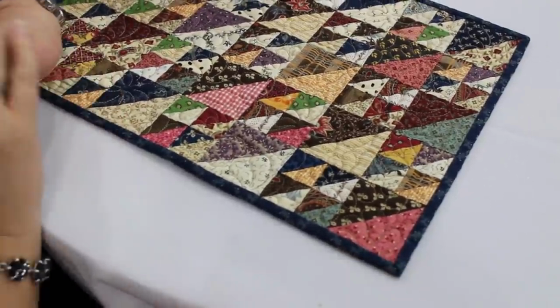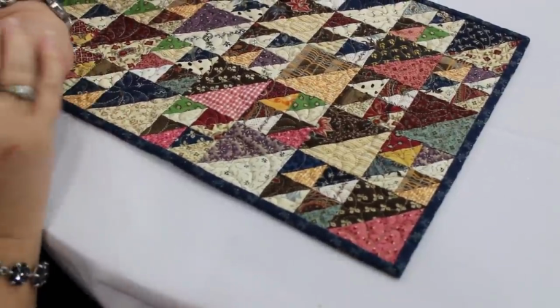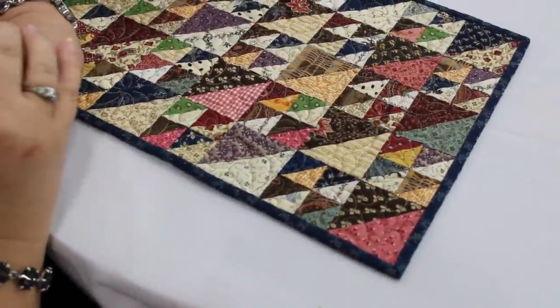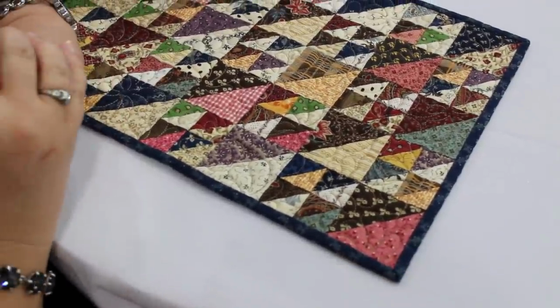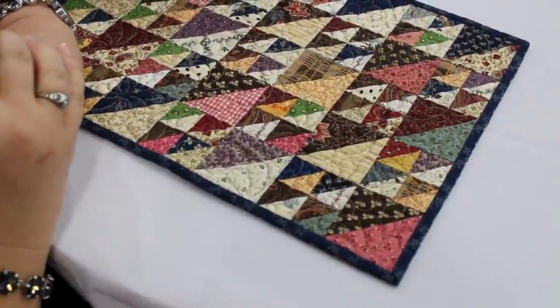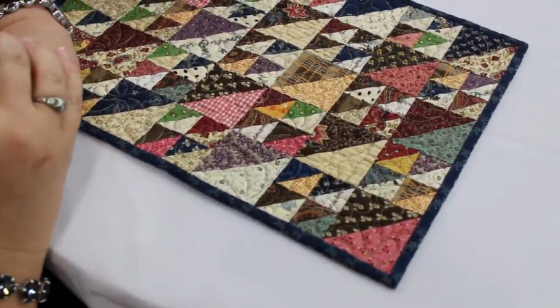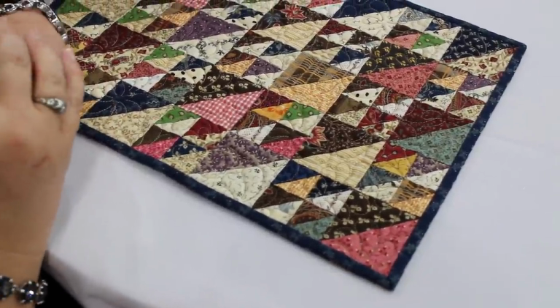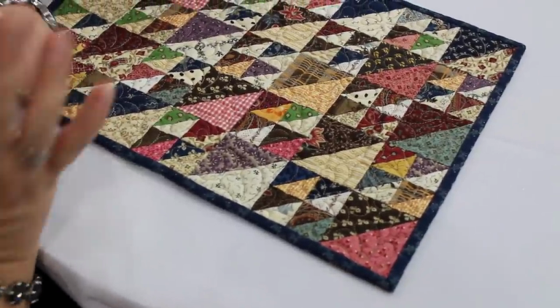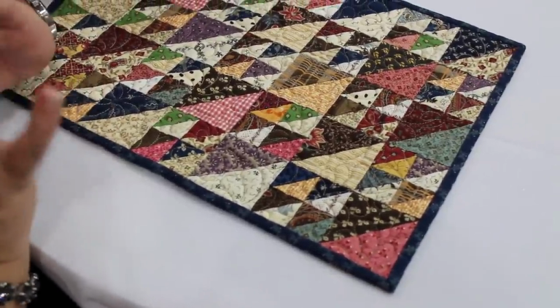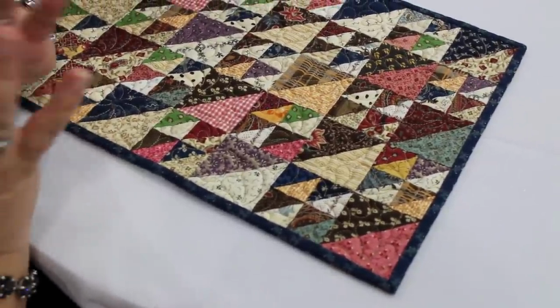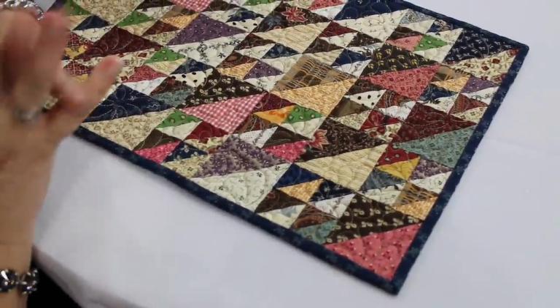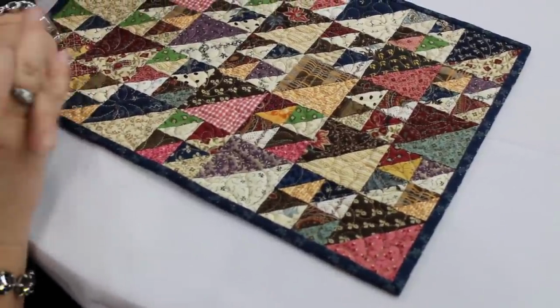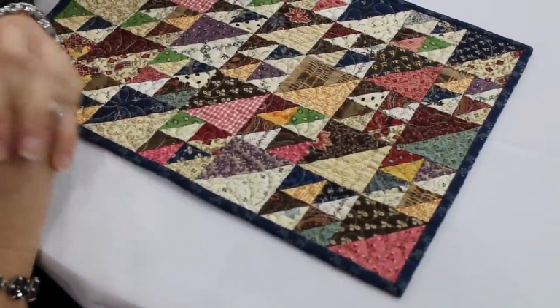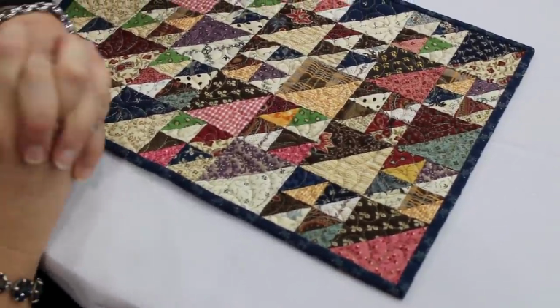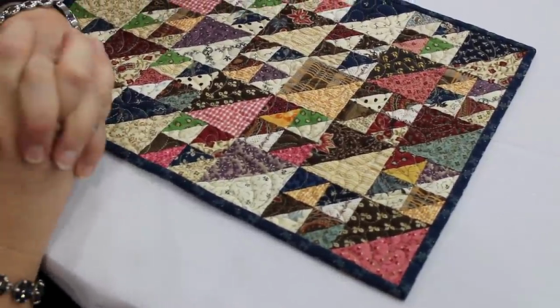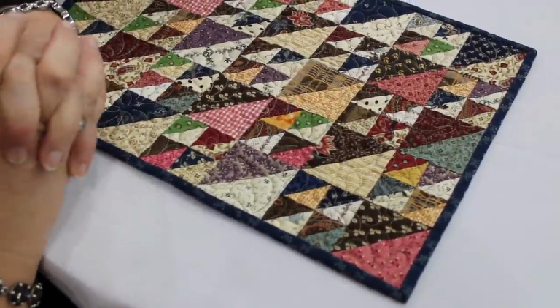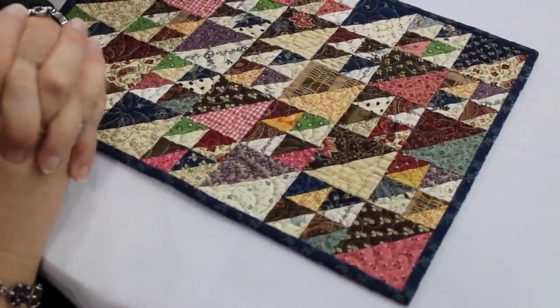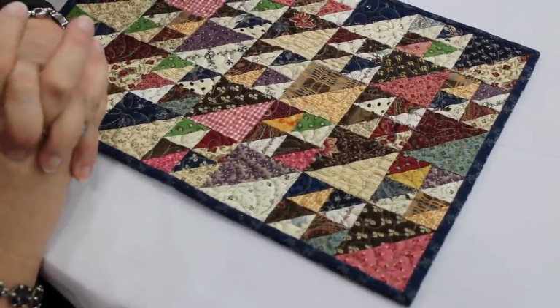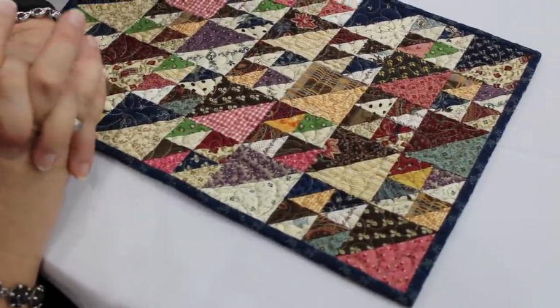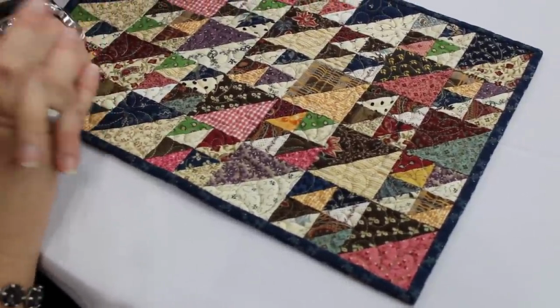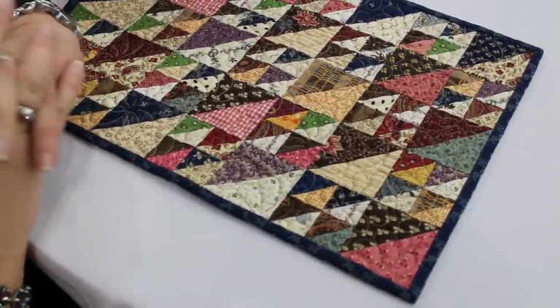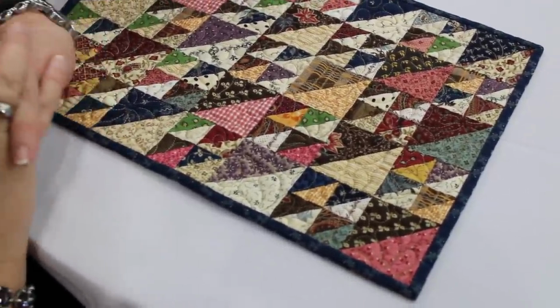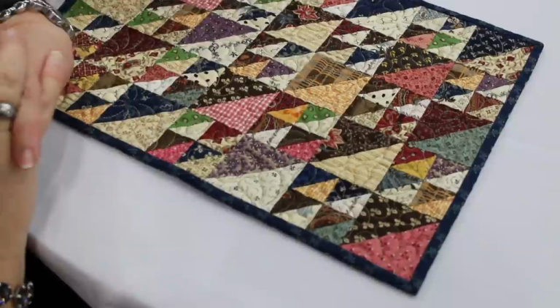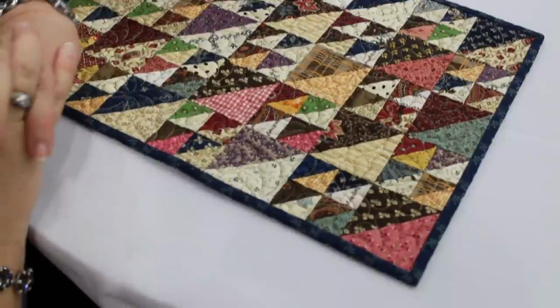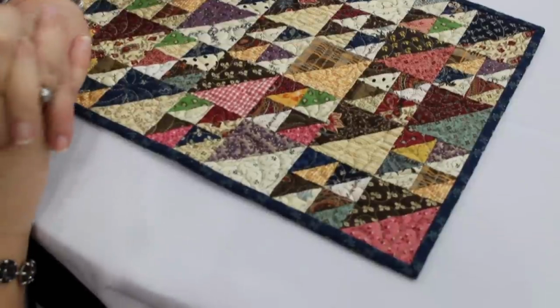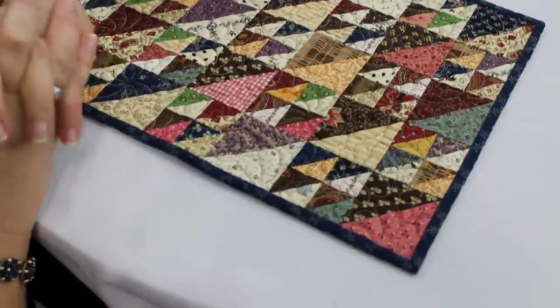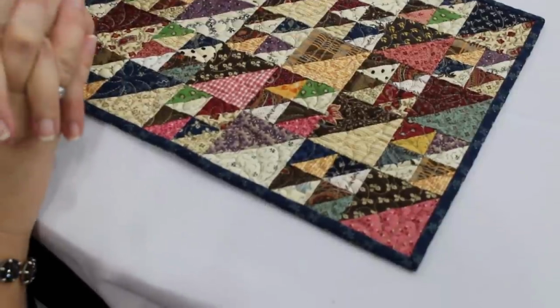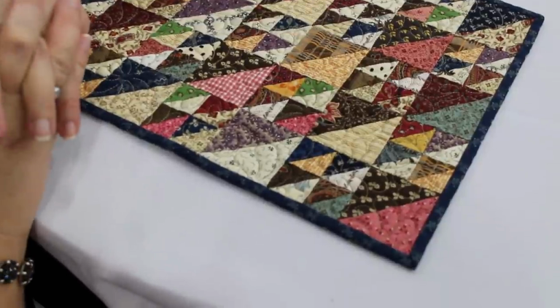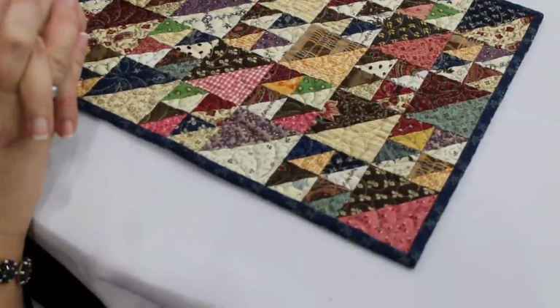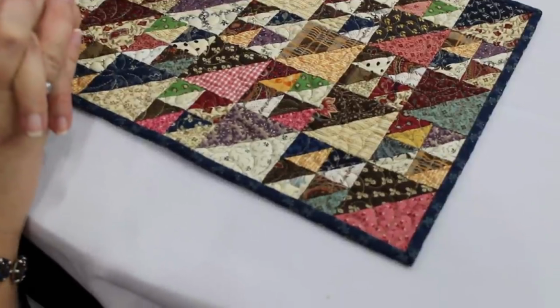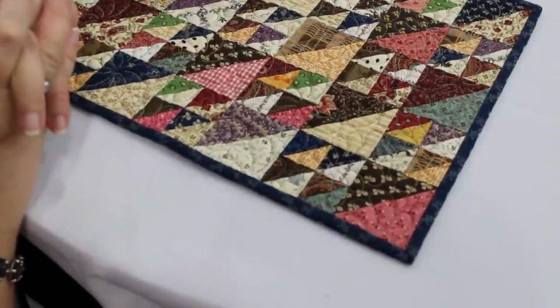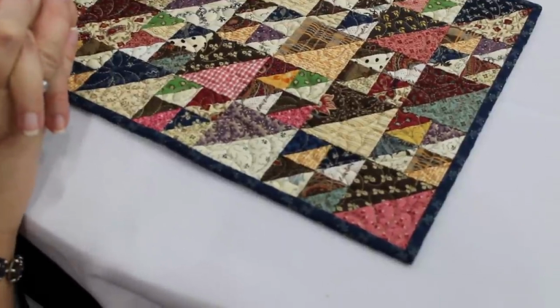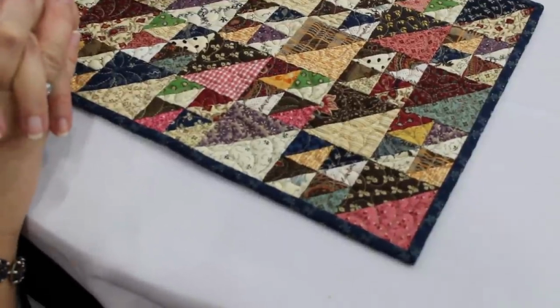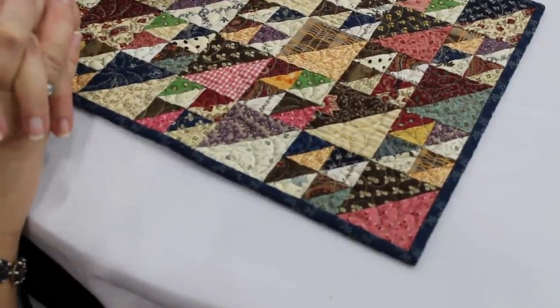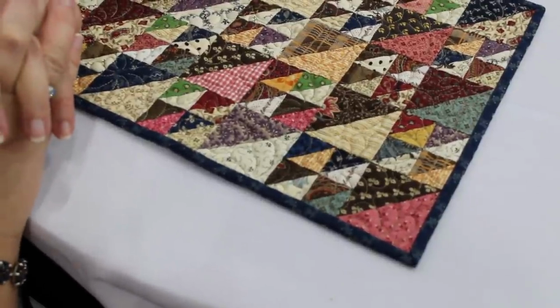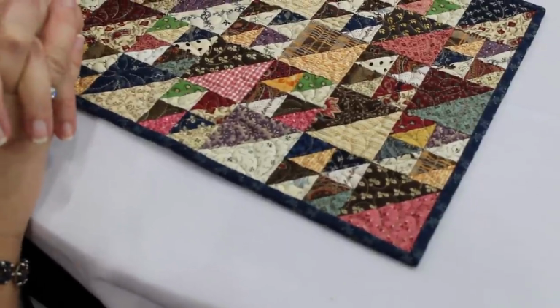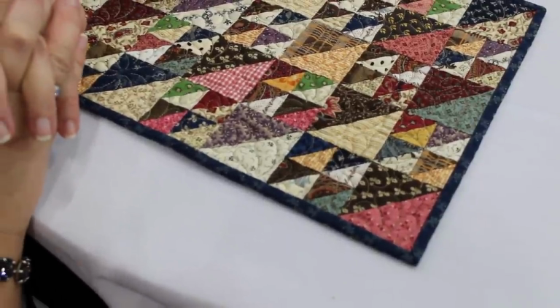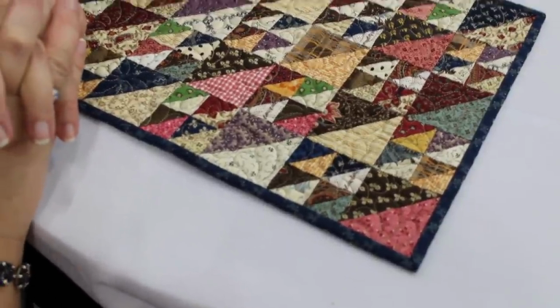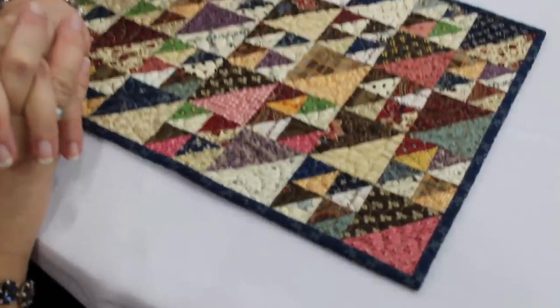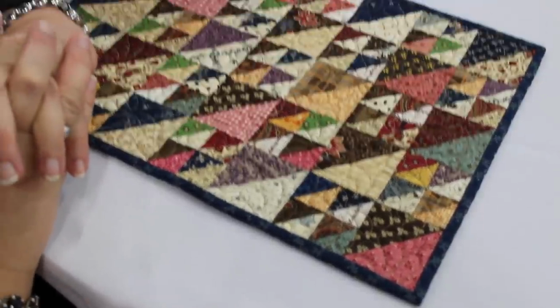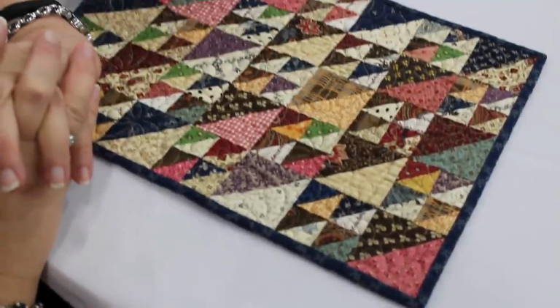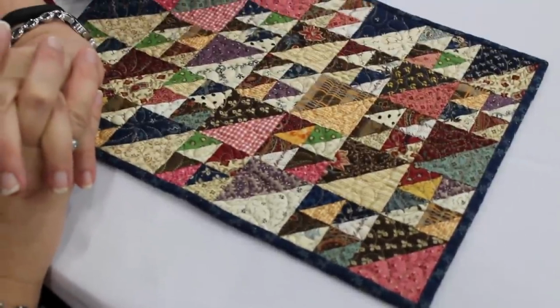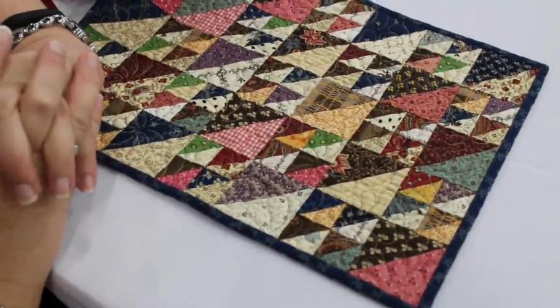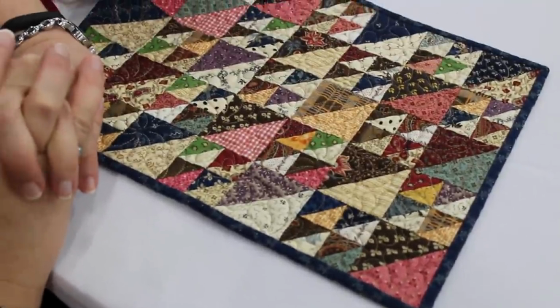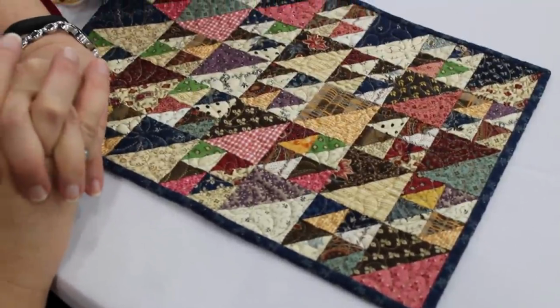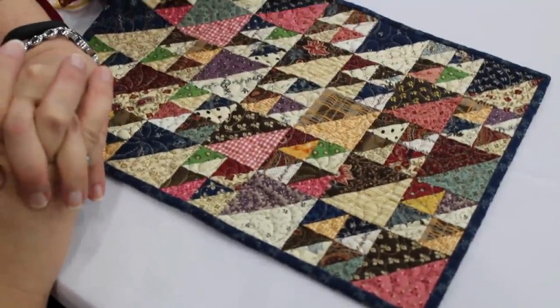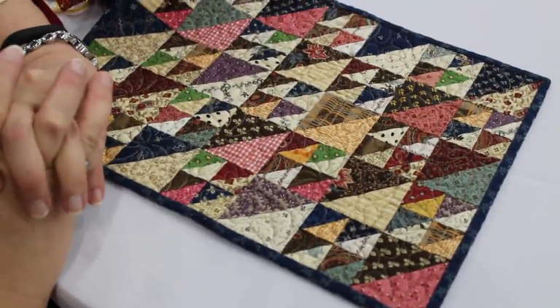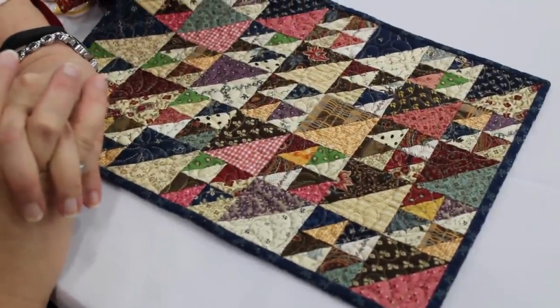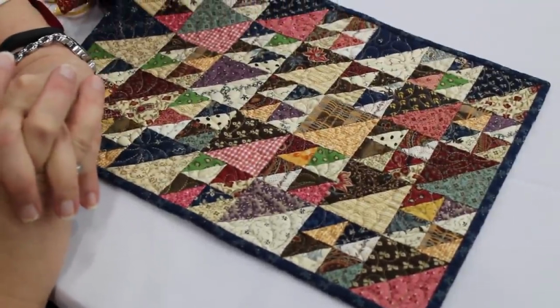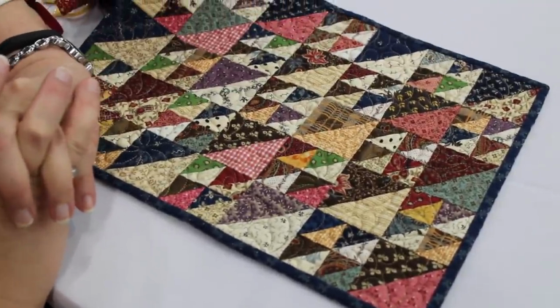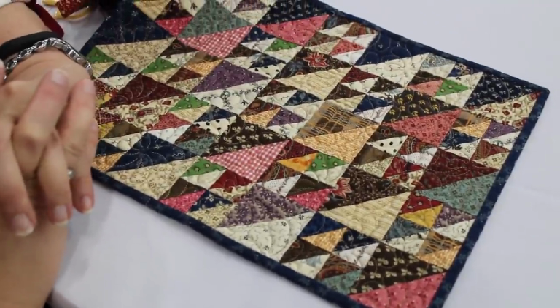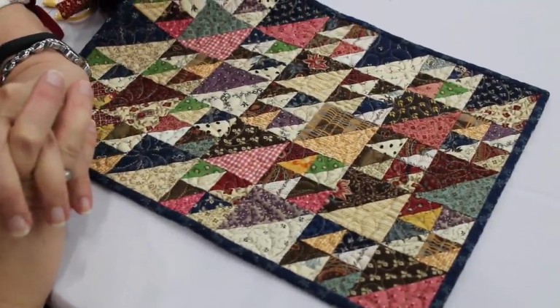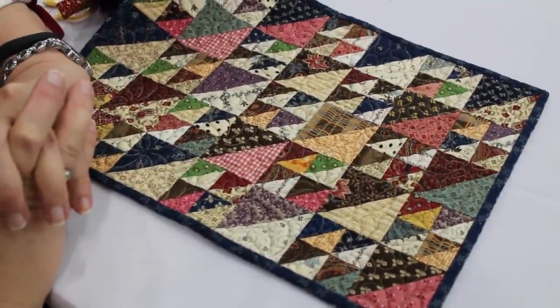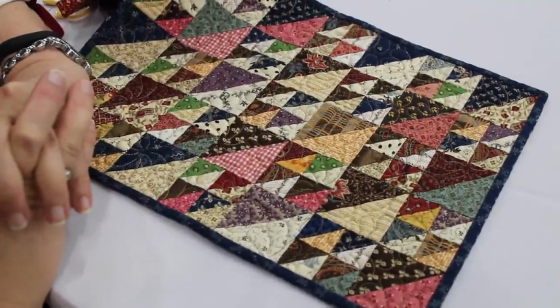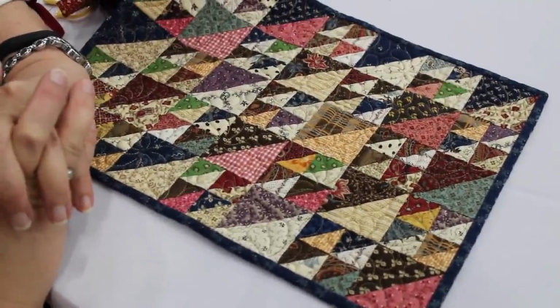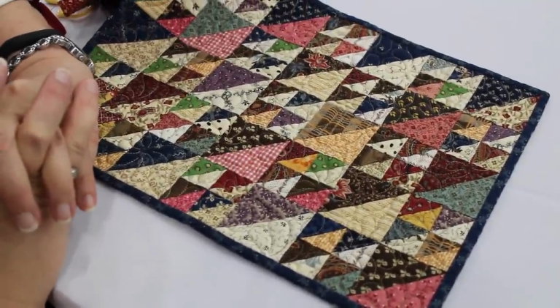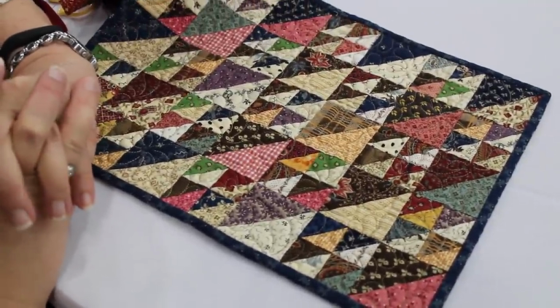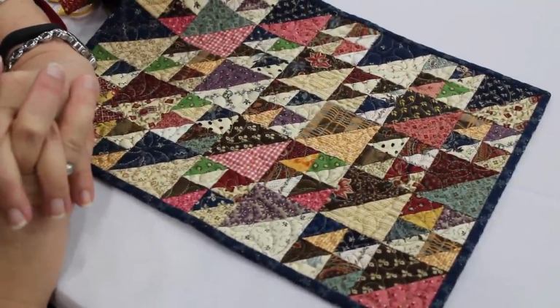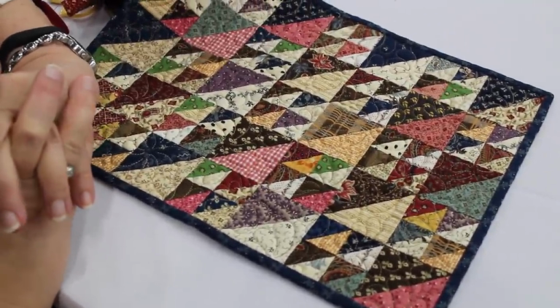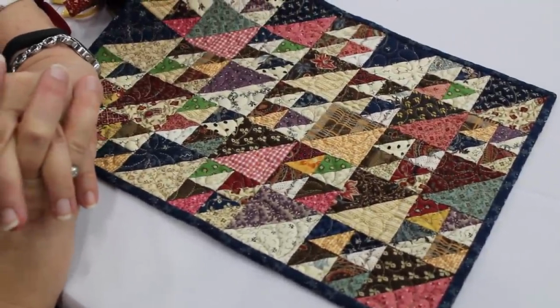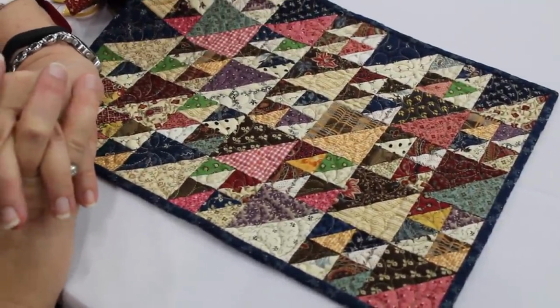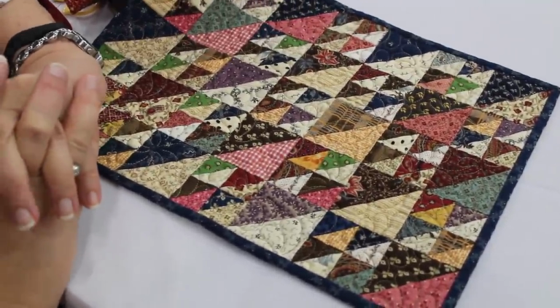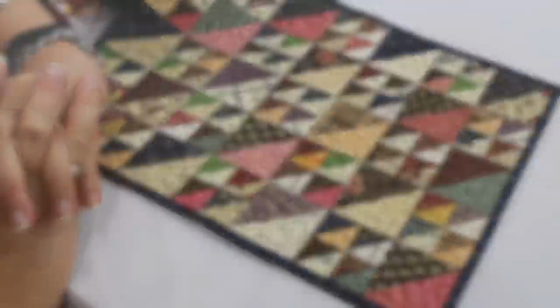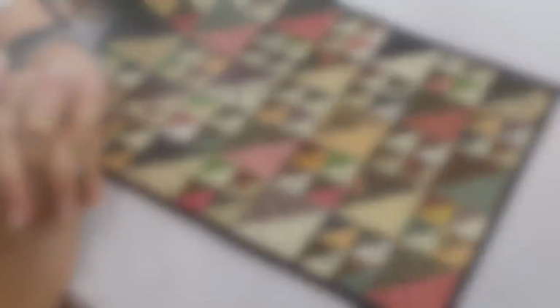Nice and crisp corners — you can always go back and stitch this little opening down if you like. If it's not going into a quilt show I usually leave that alone, but if it's in a show I would stitch it closed, nice and crisp.